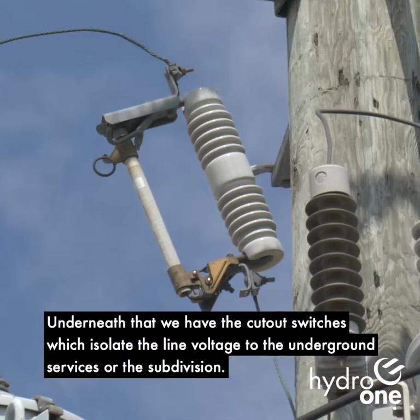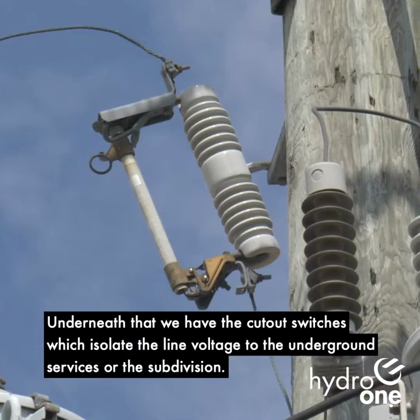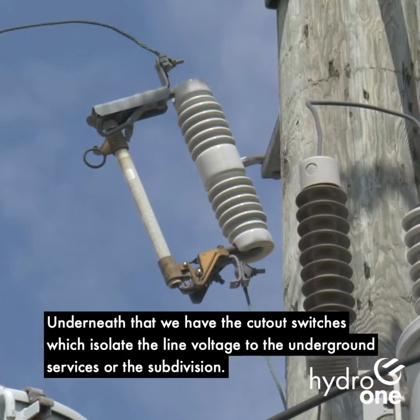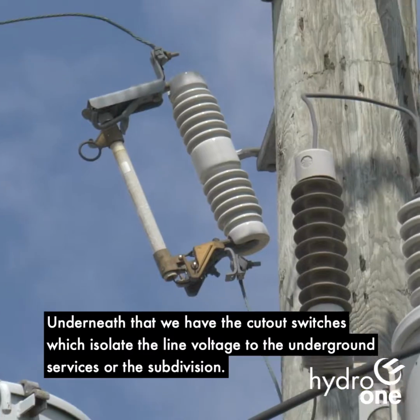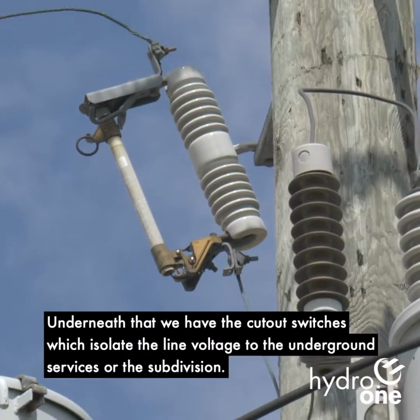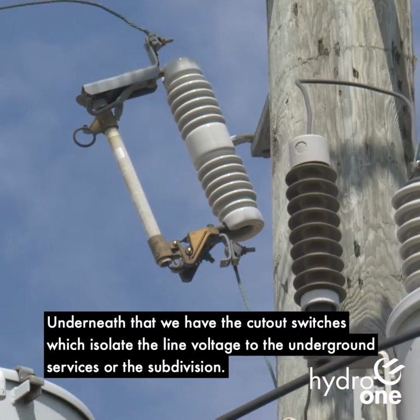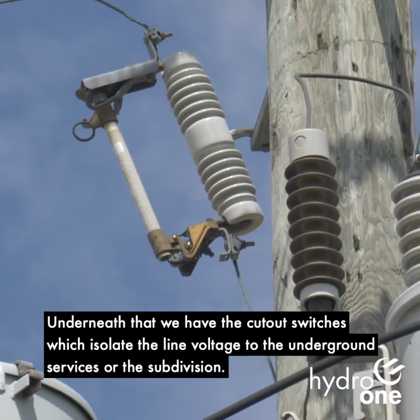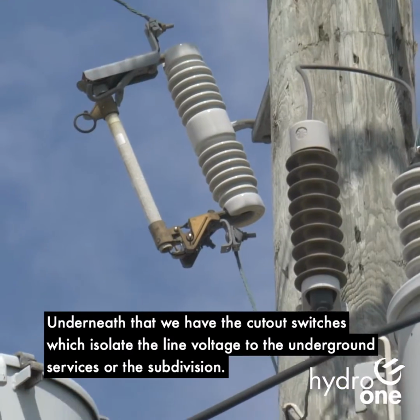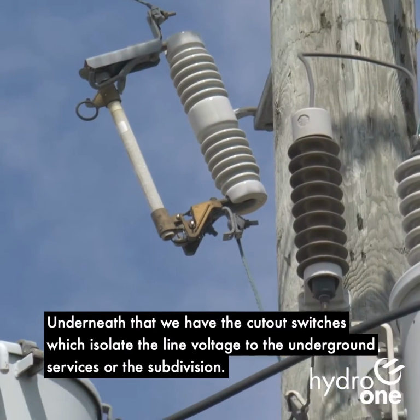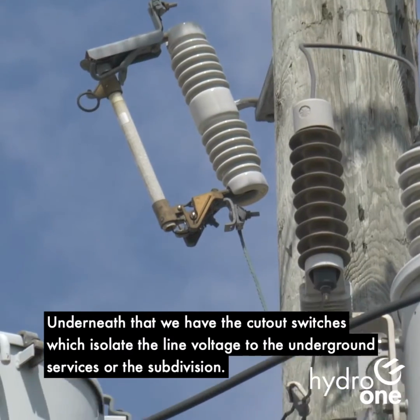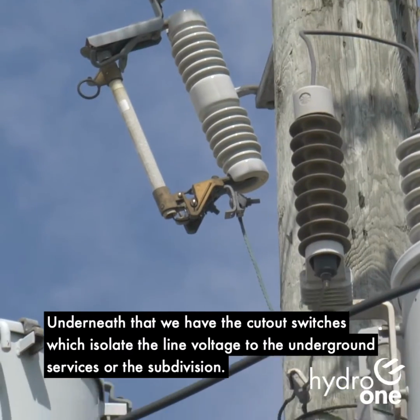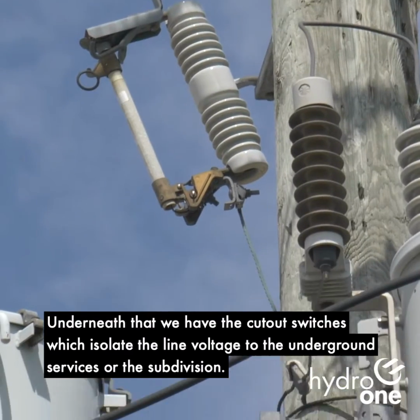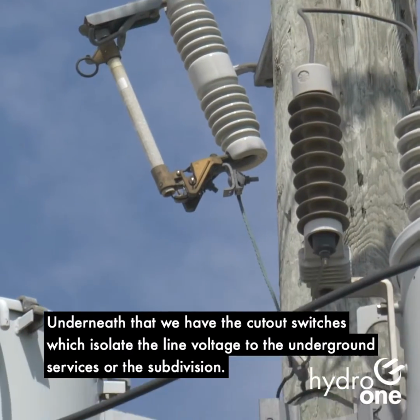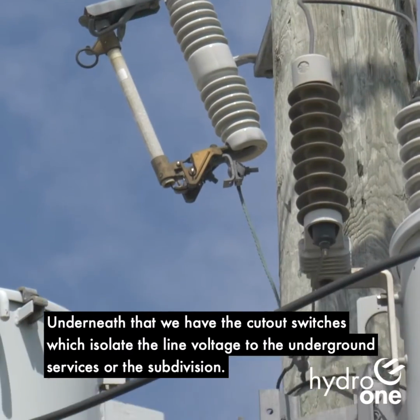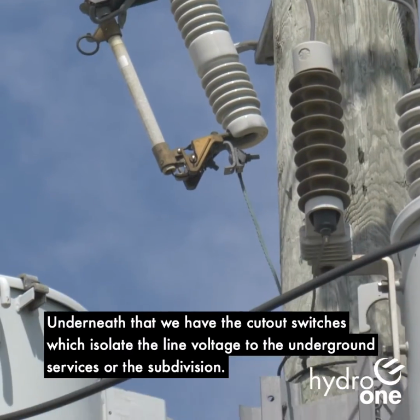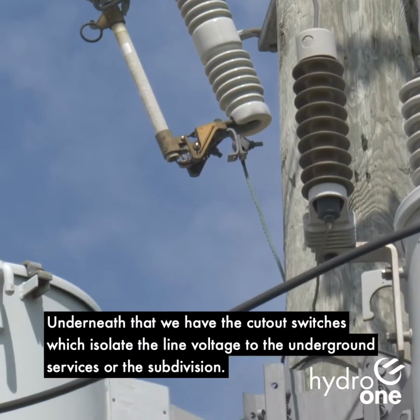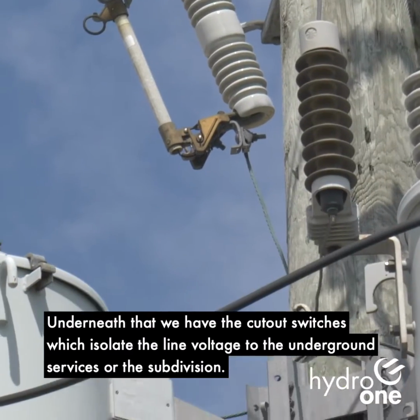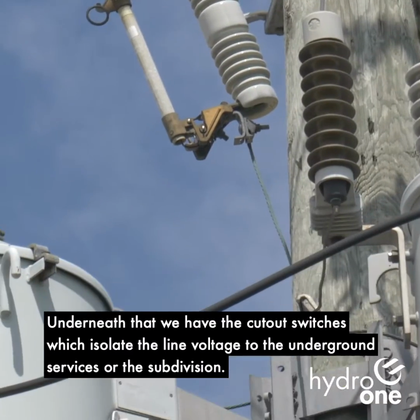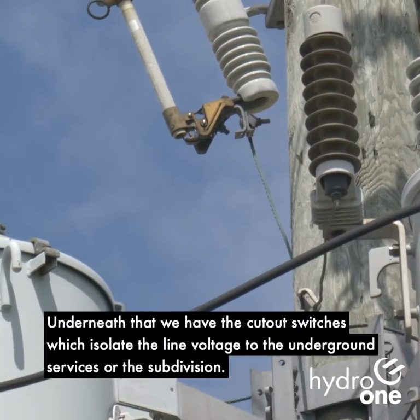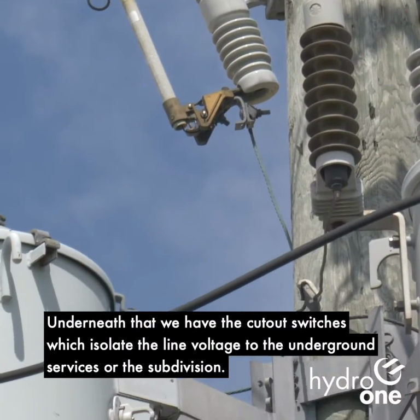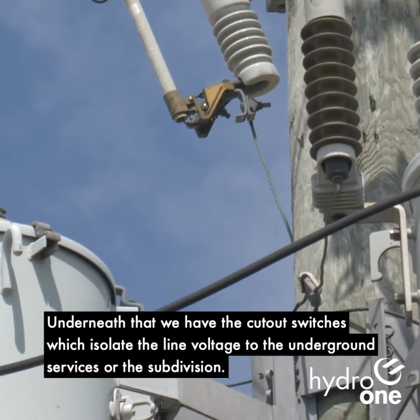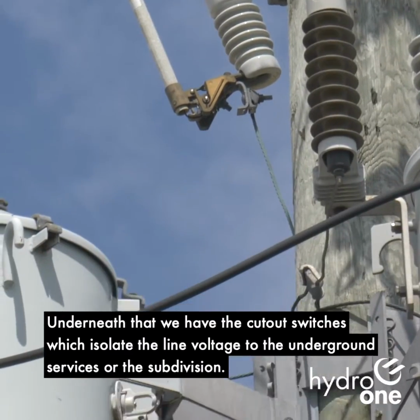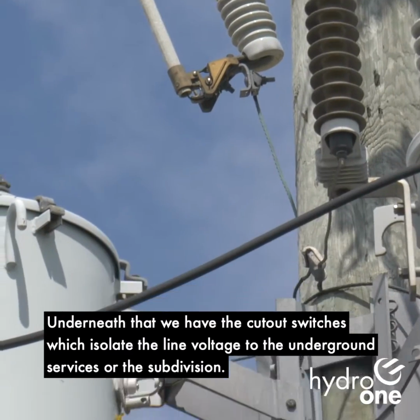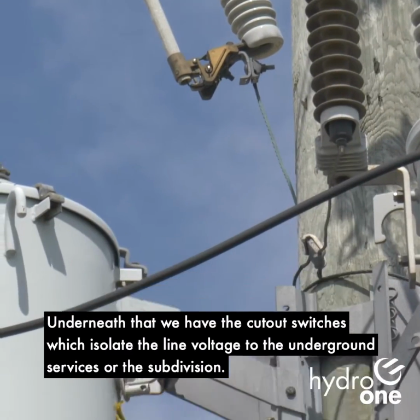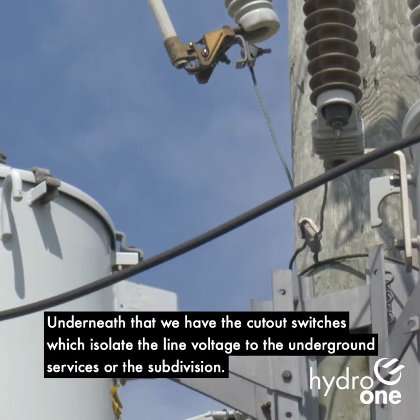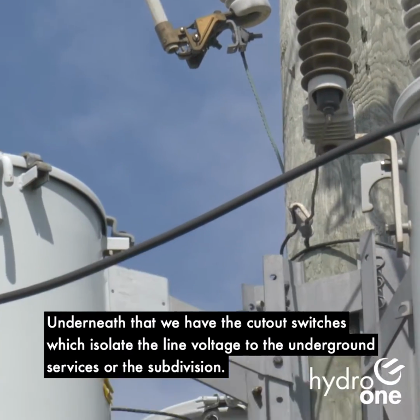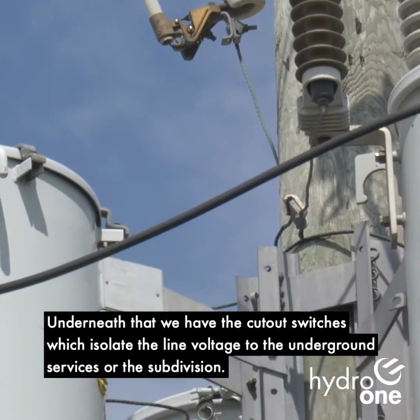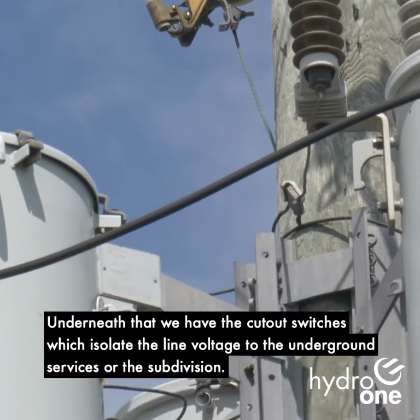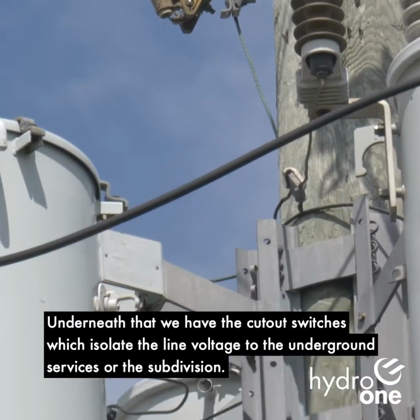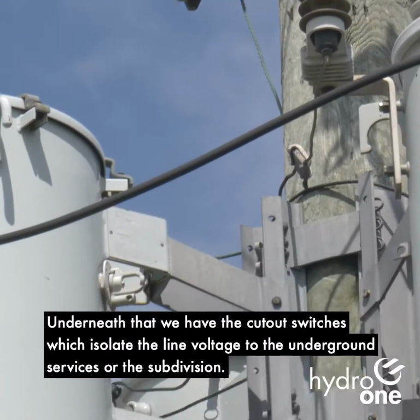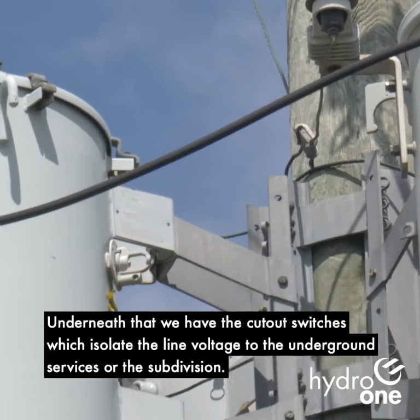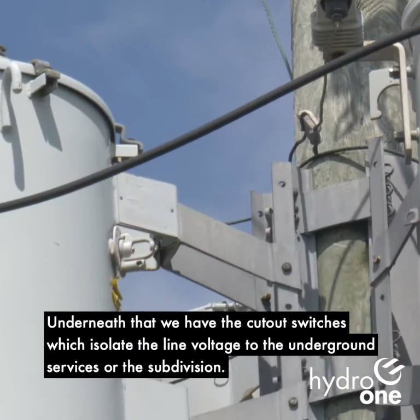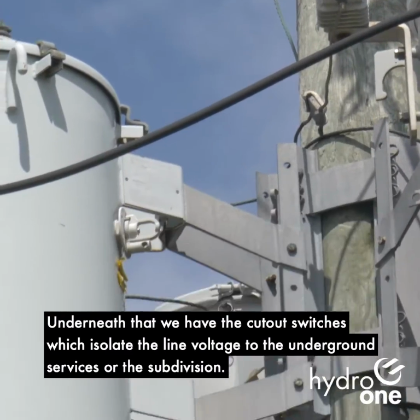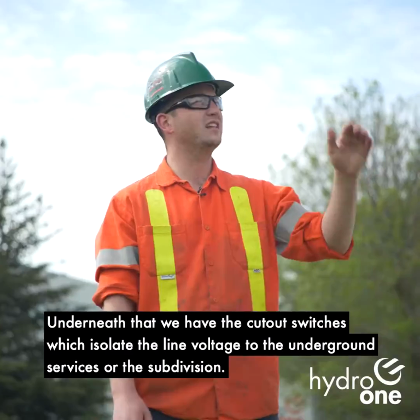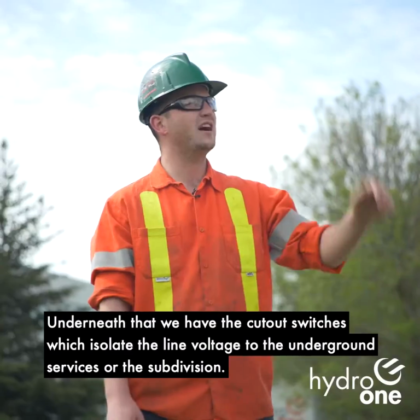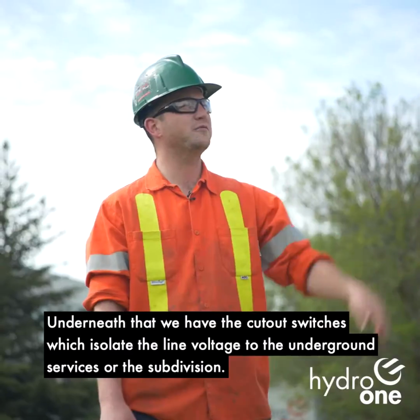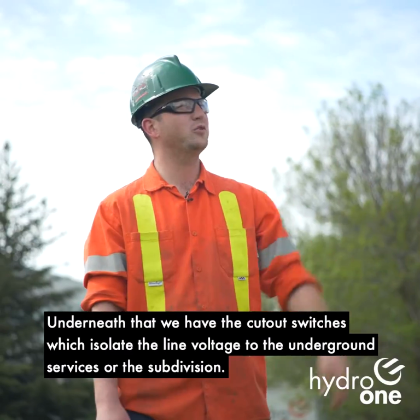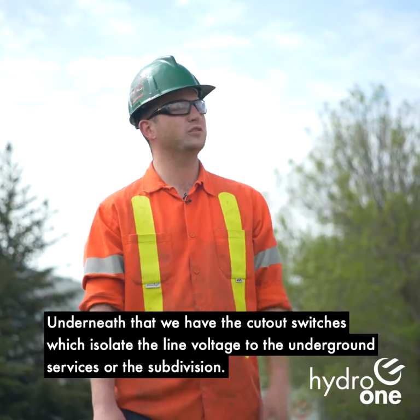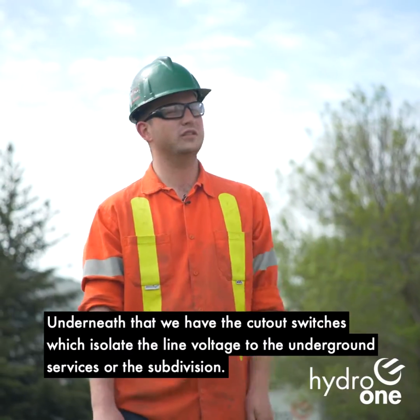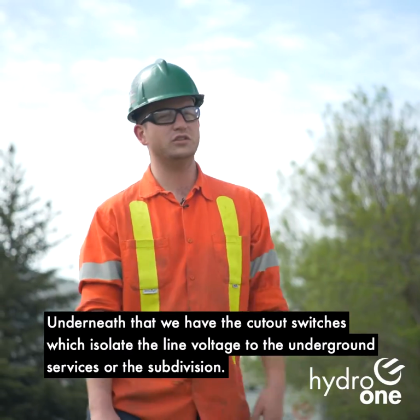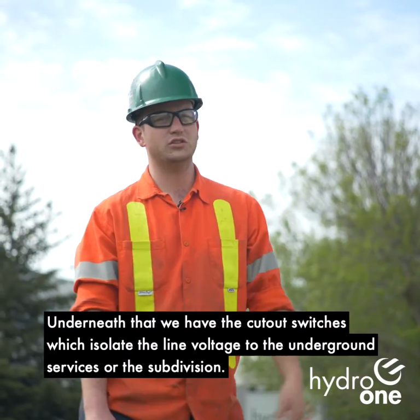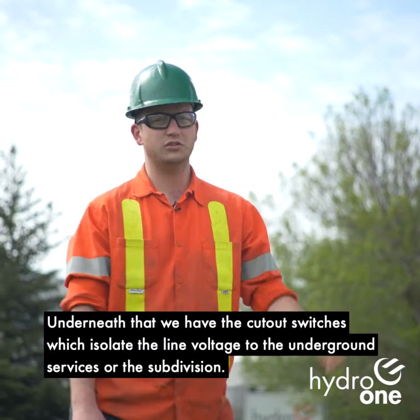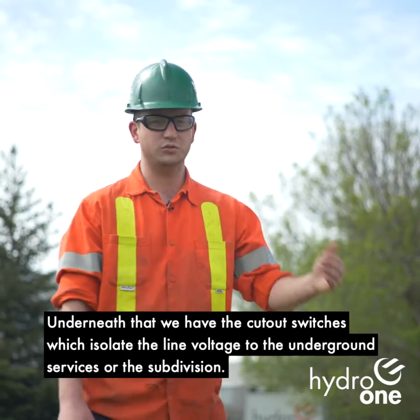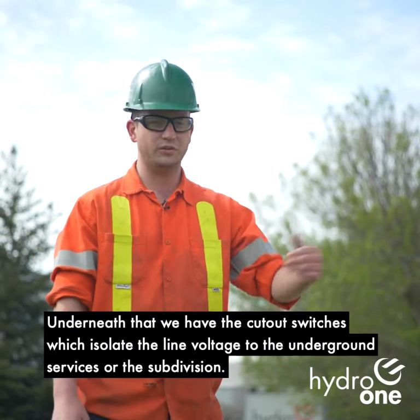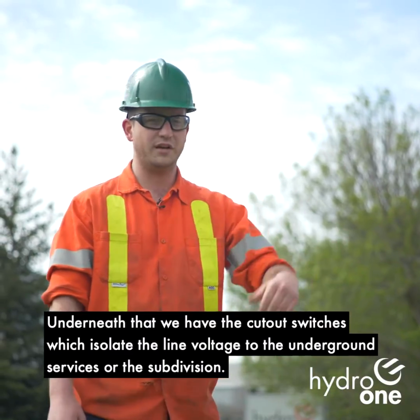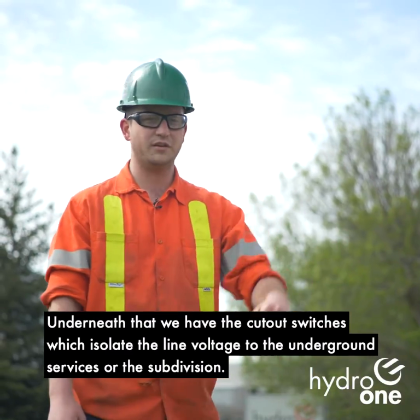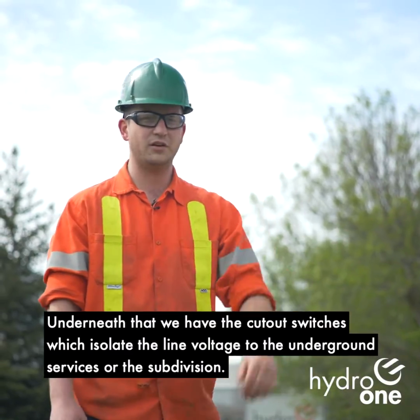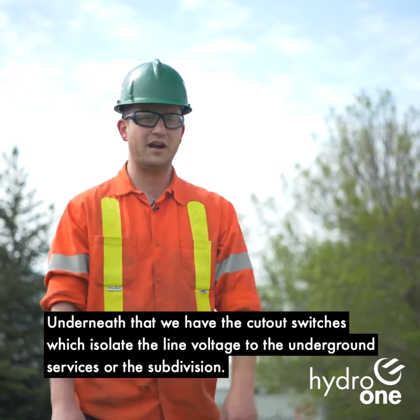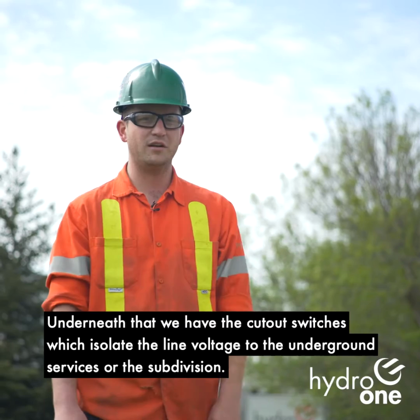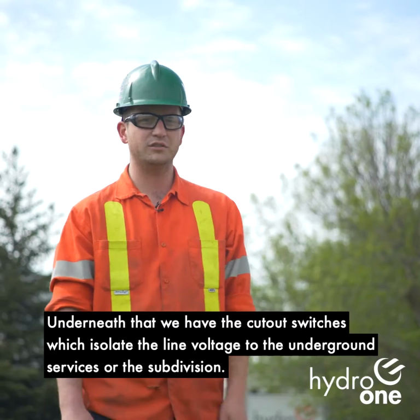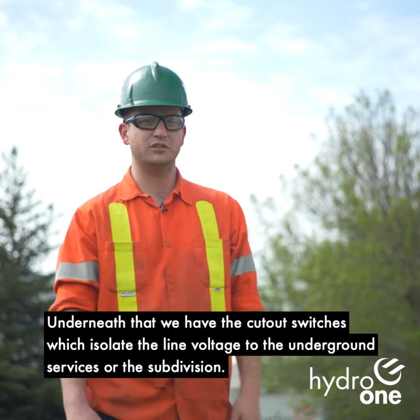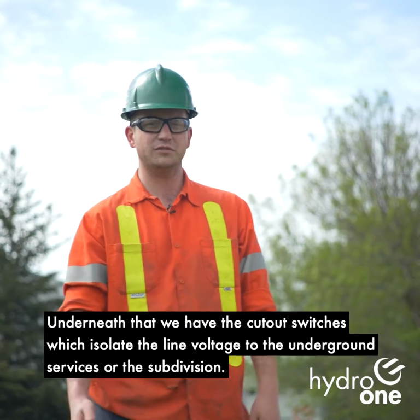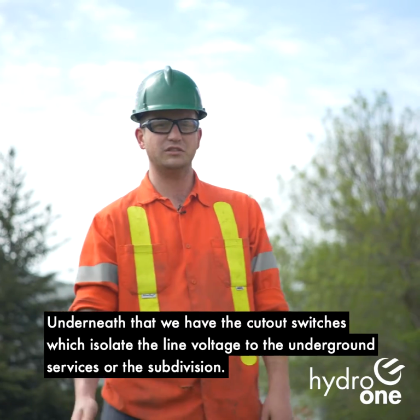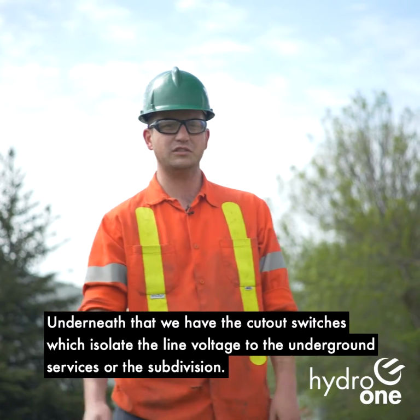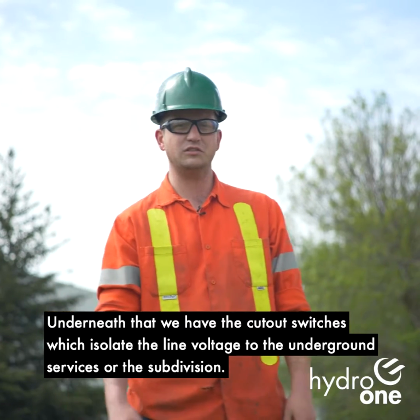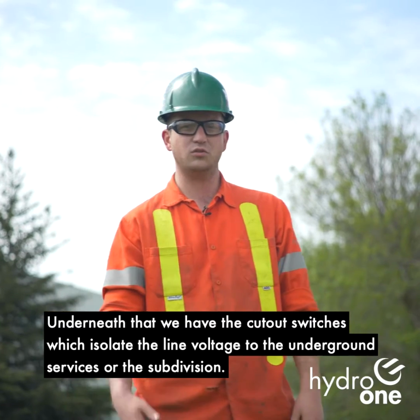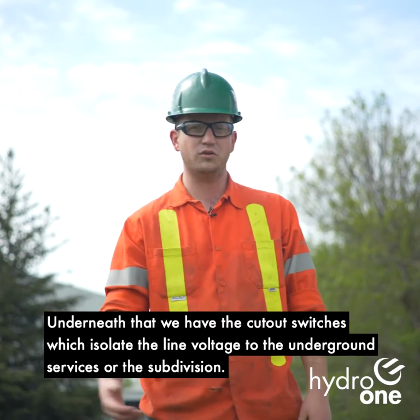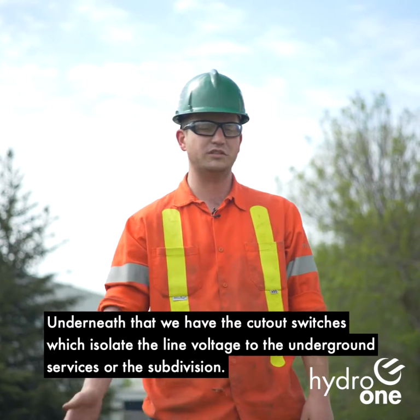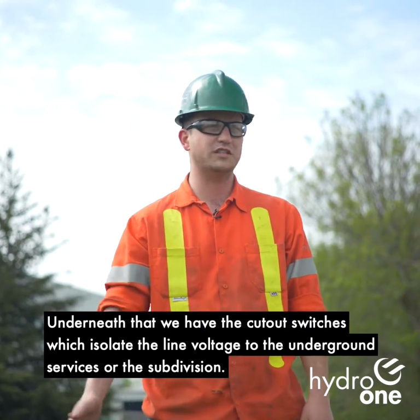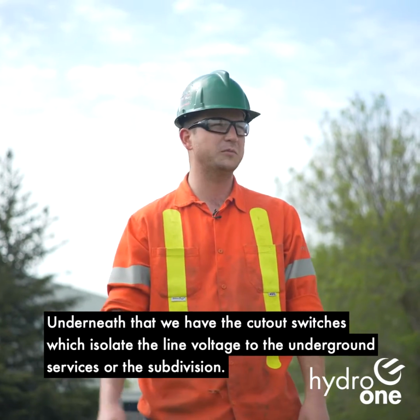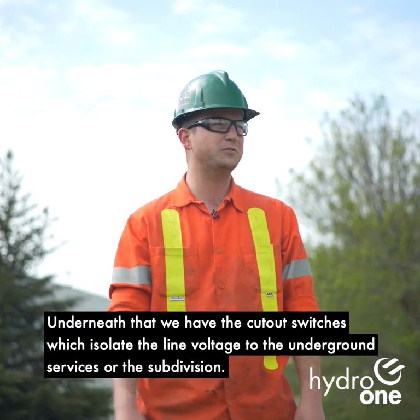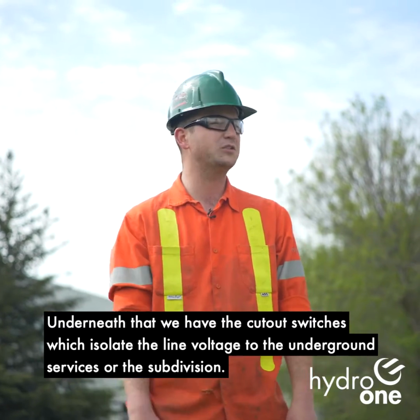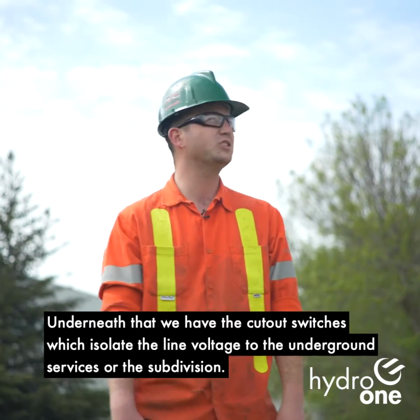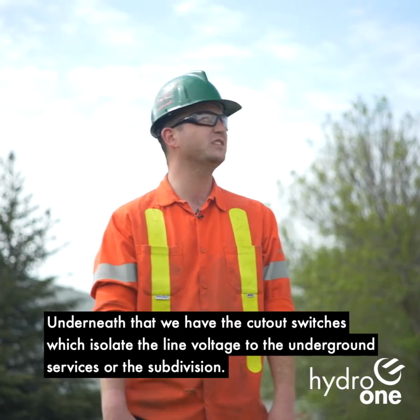Underneath that, we have the cutout switches, which isolate the line voltage to the underground services or the subdivision.